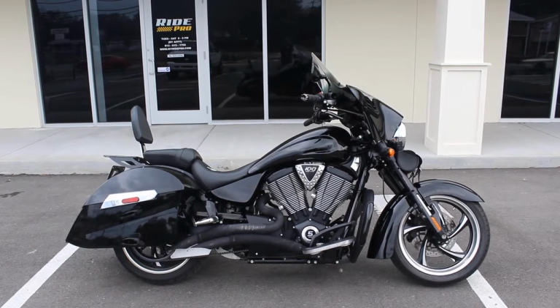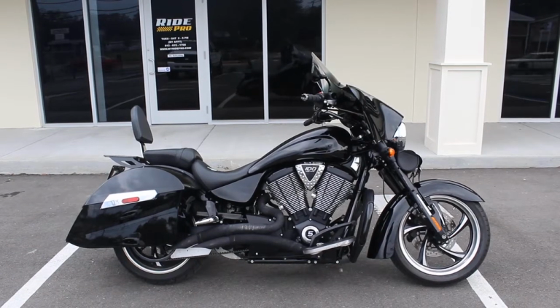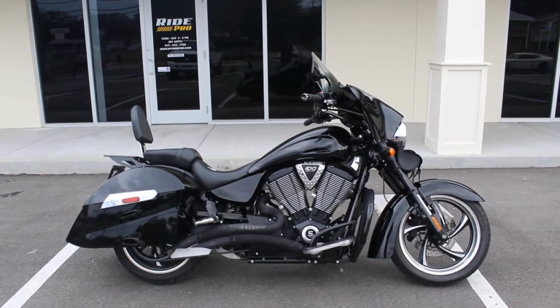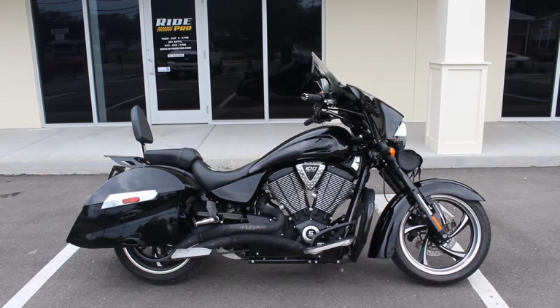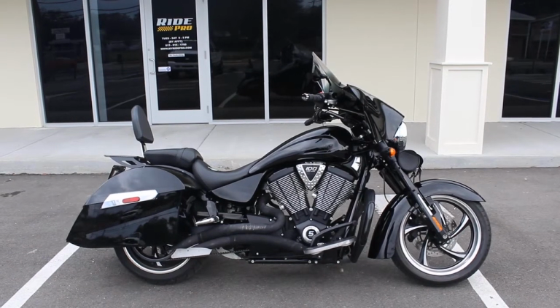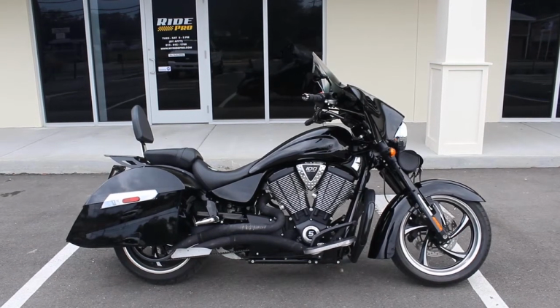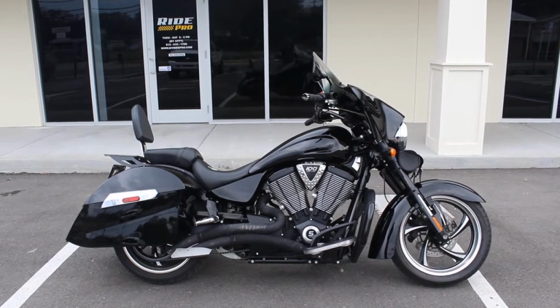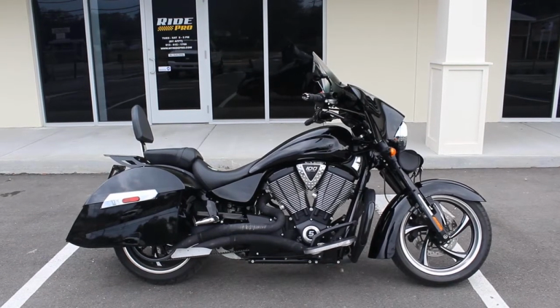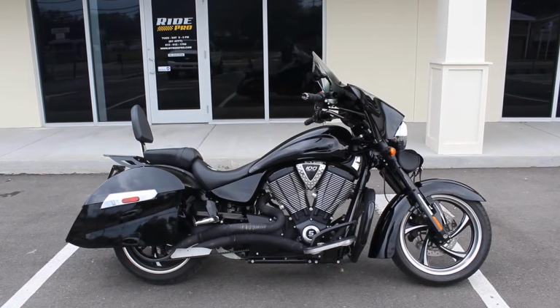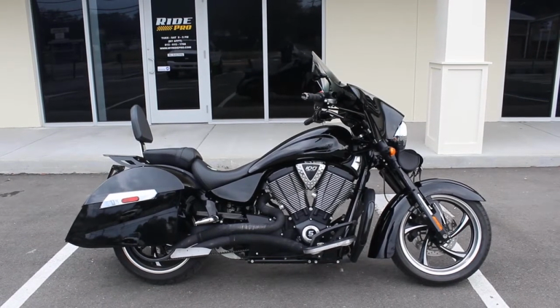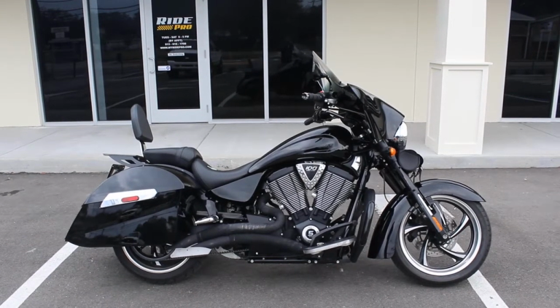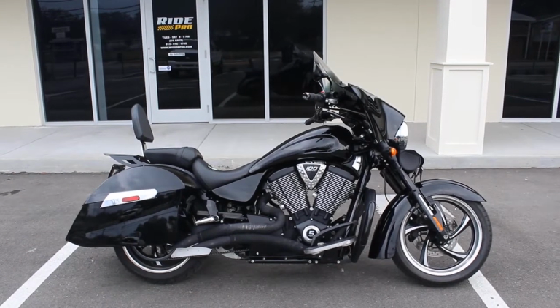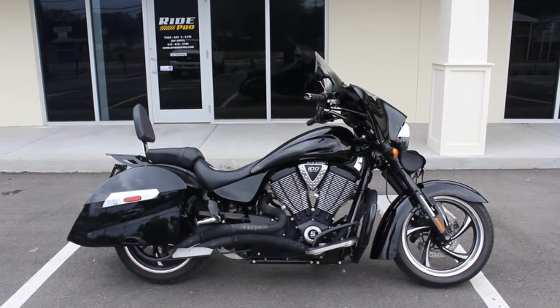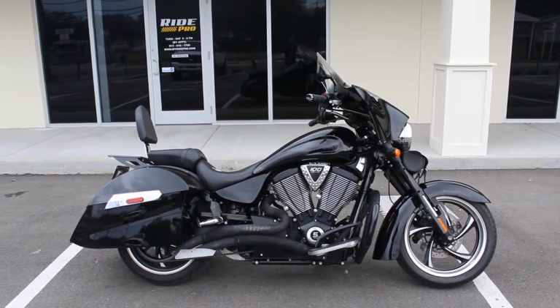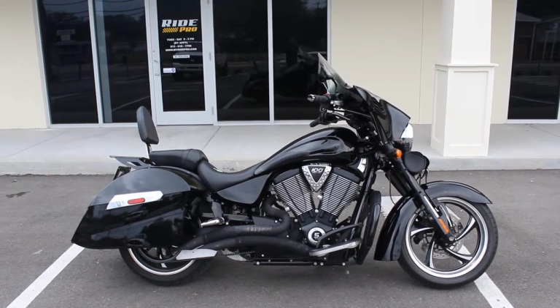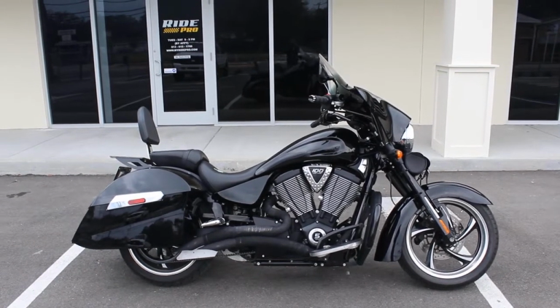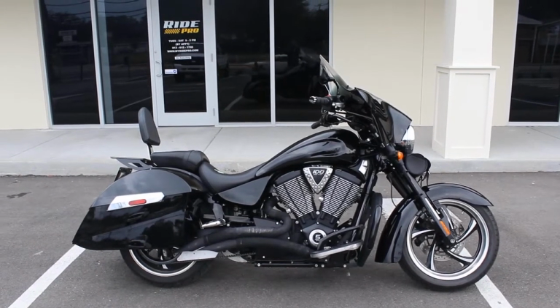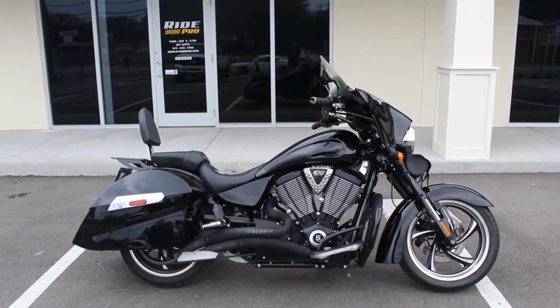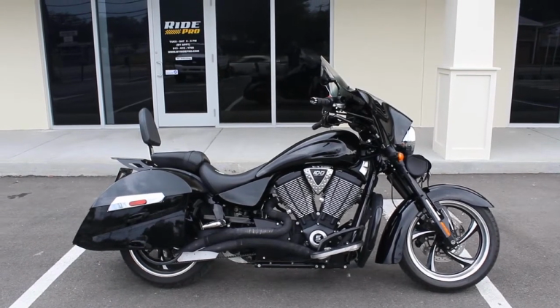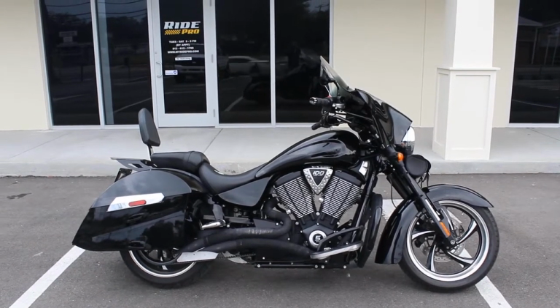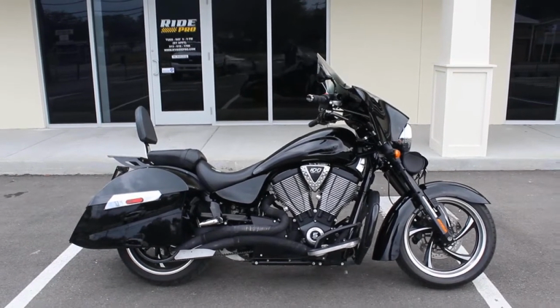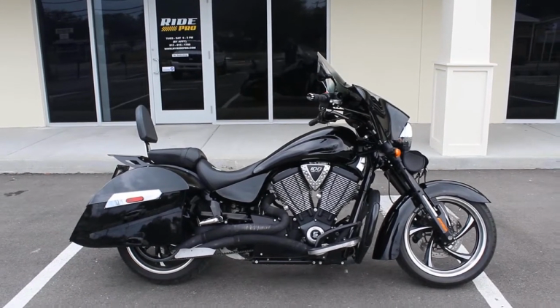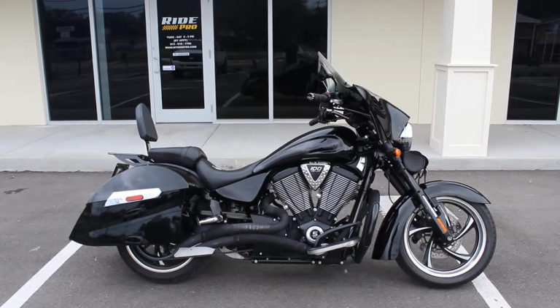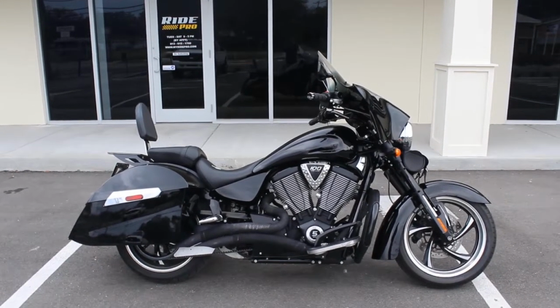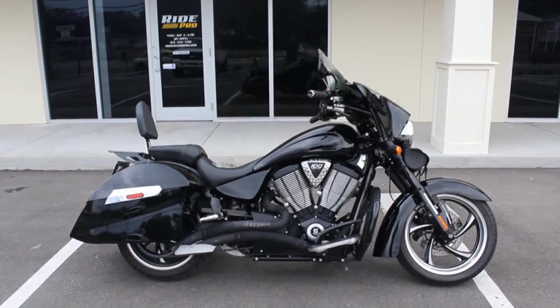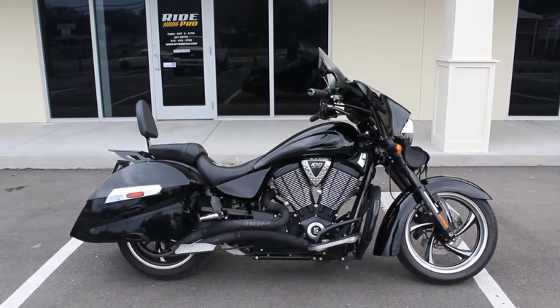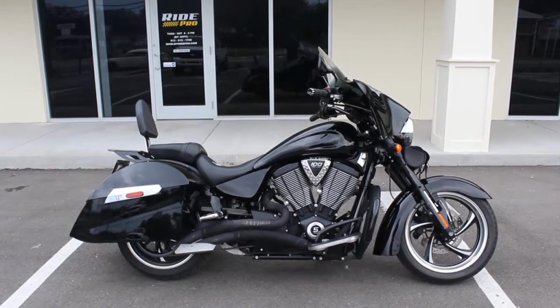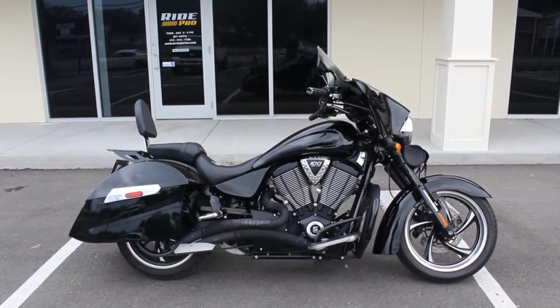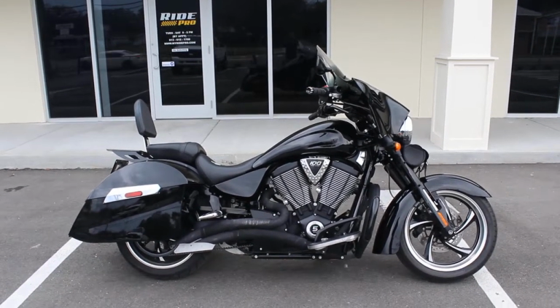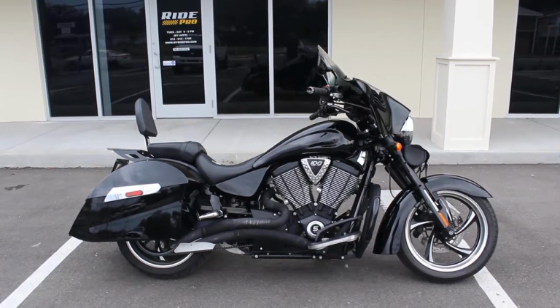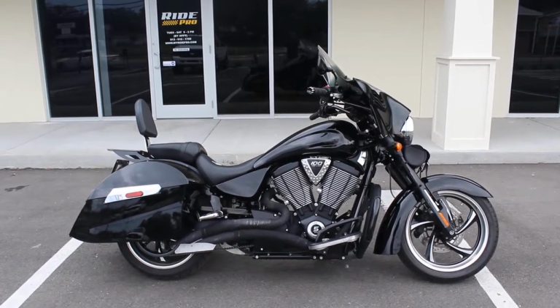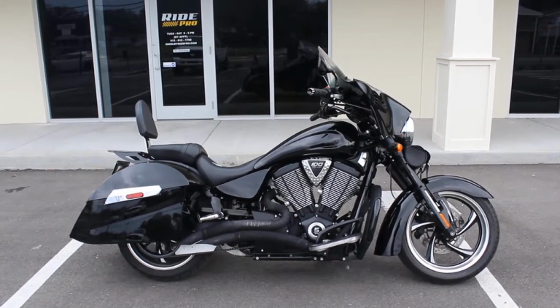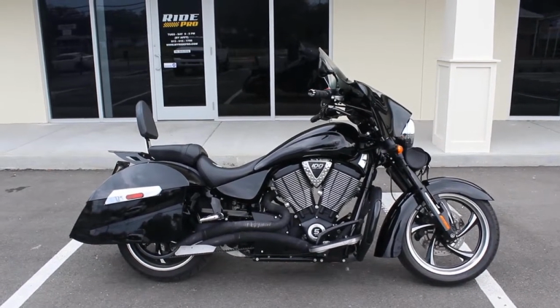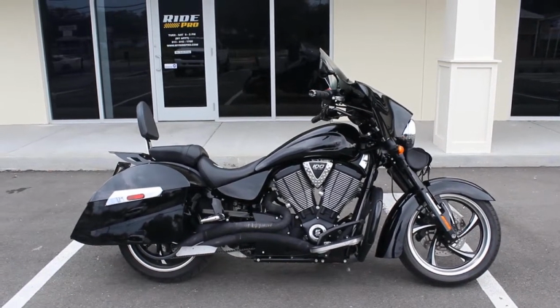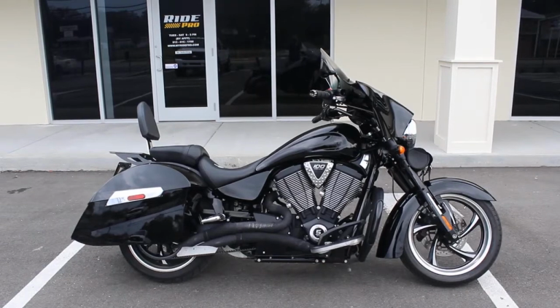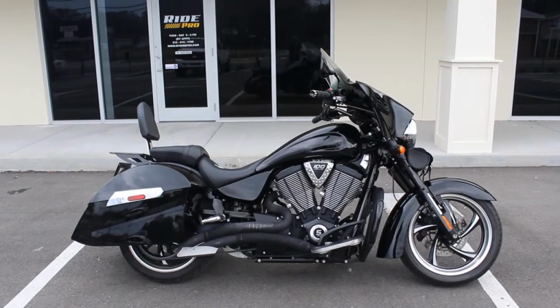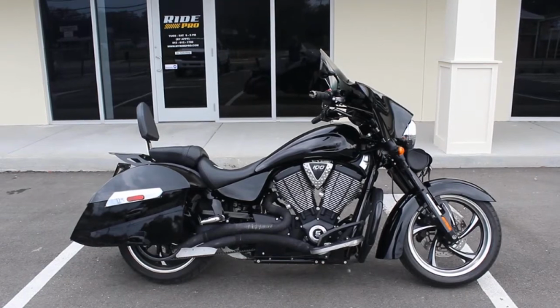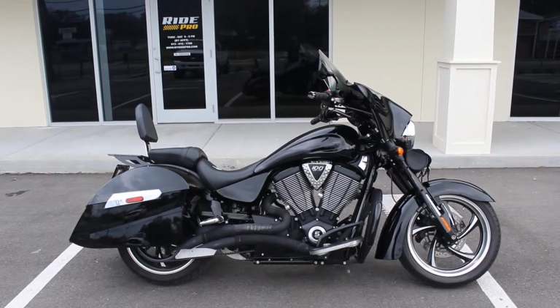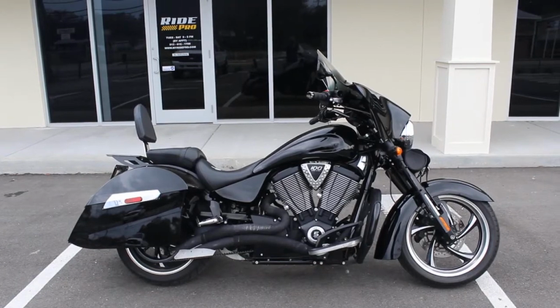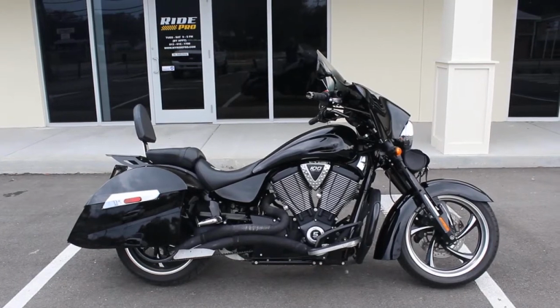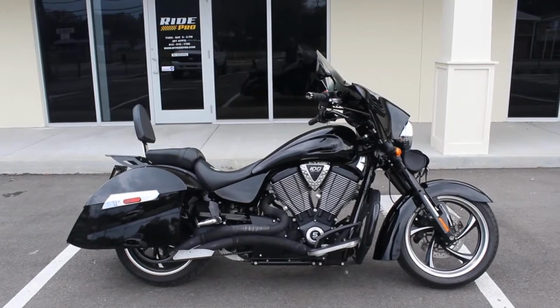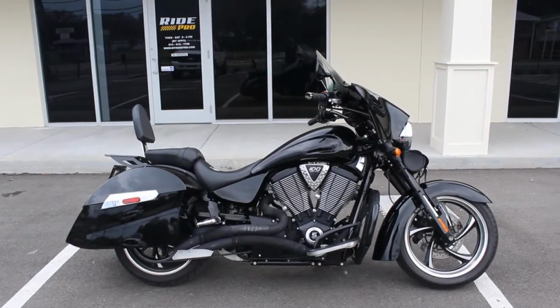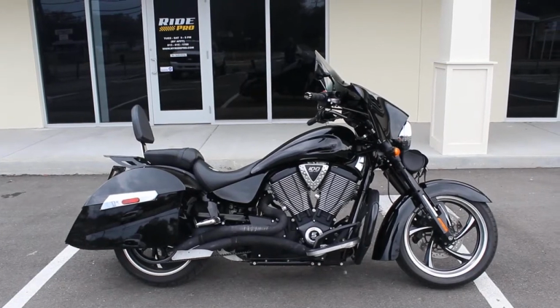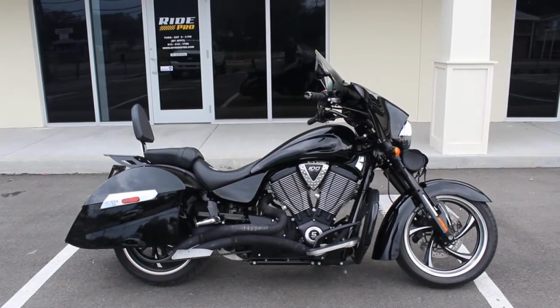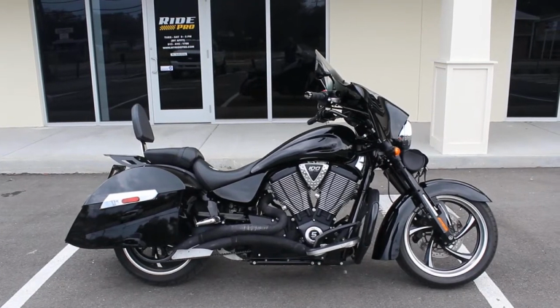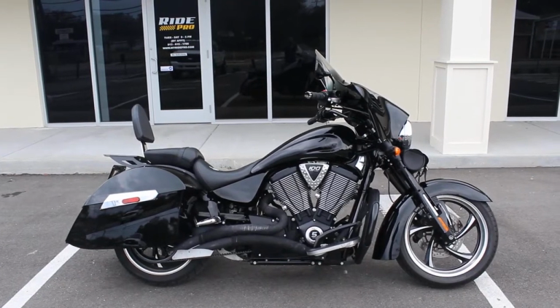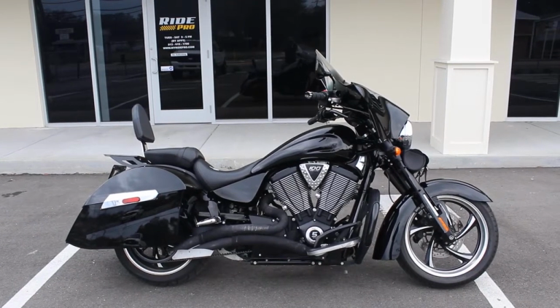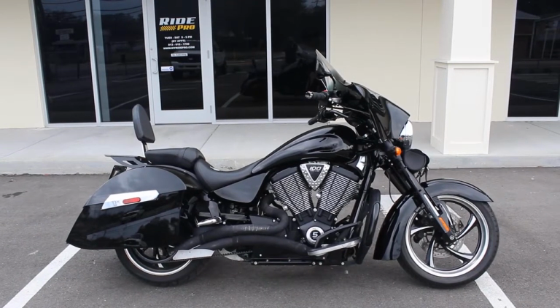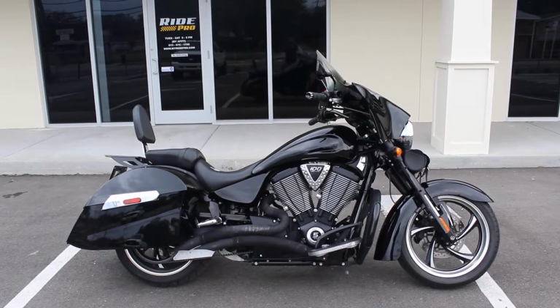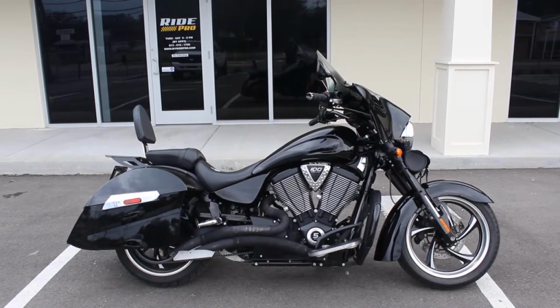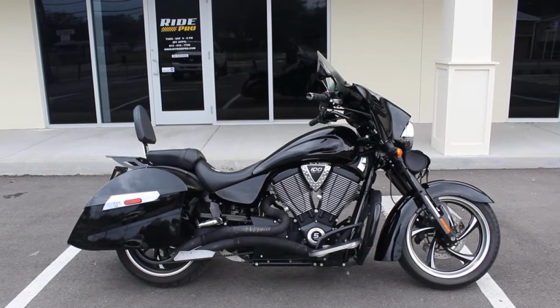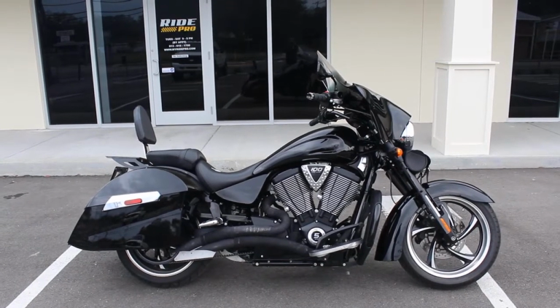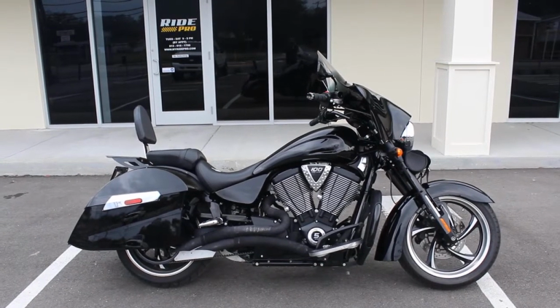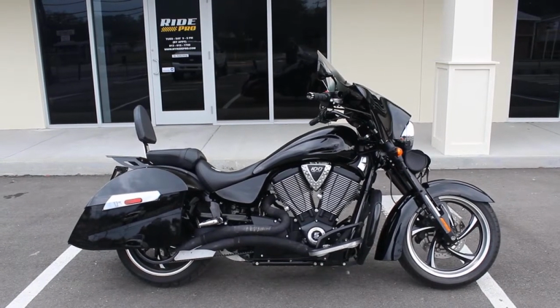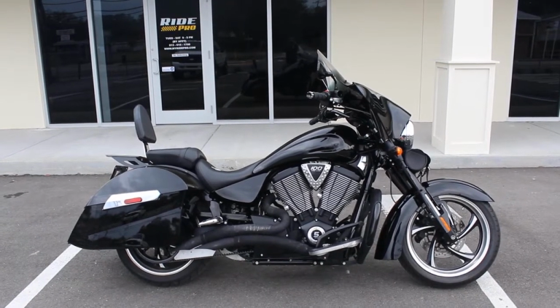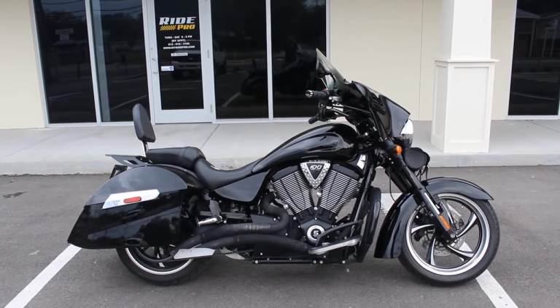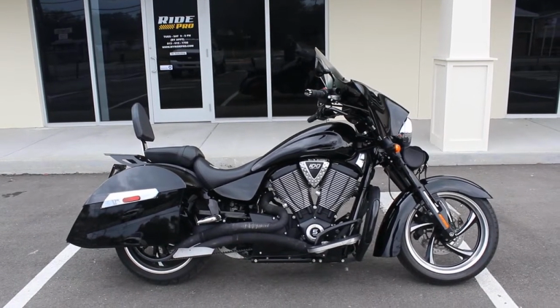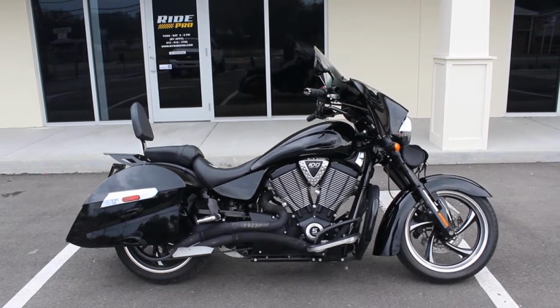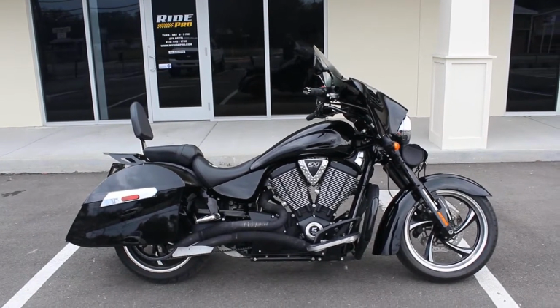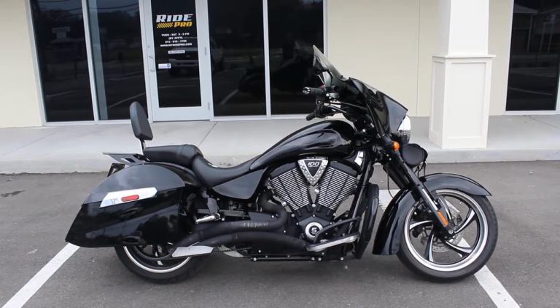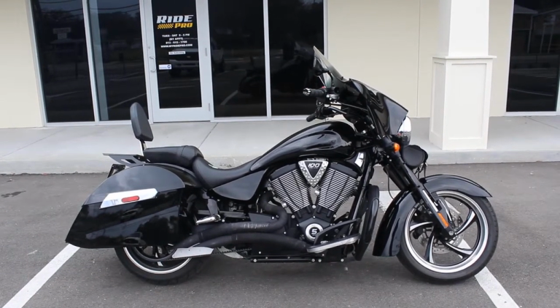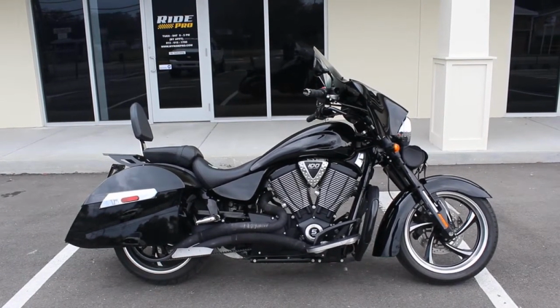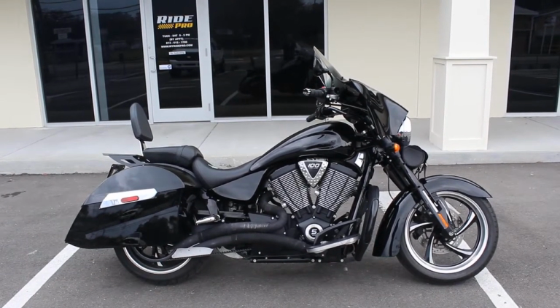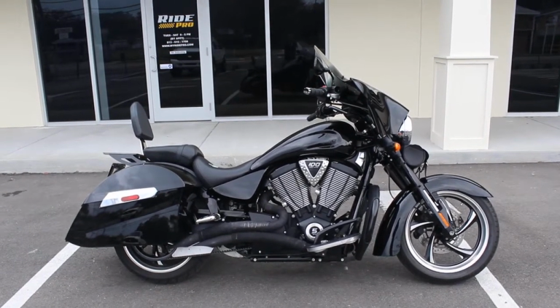Hey guys, RidePro got another one for sale — a 2009 Victory Kingpin 8-Ball.